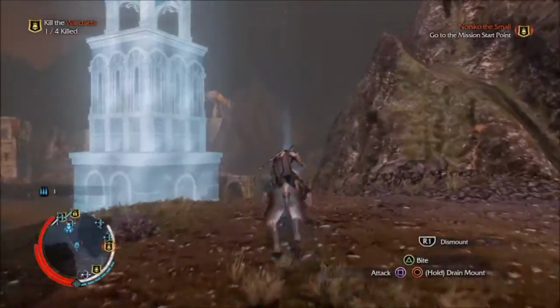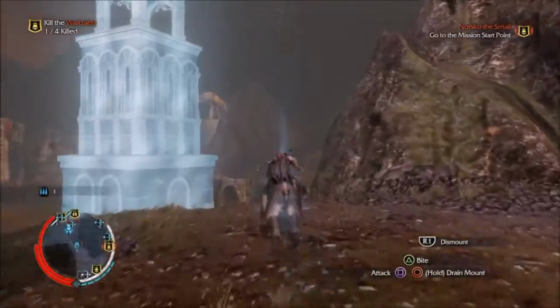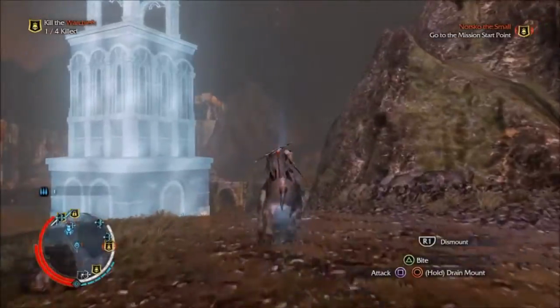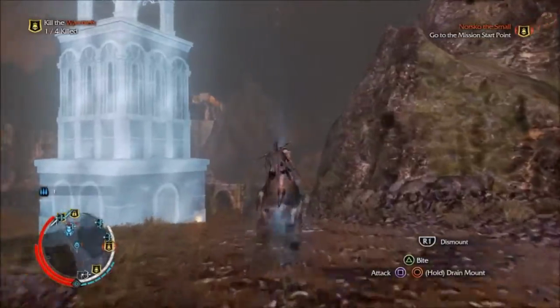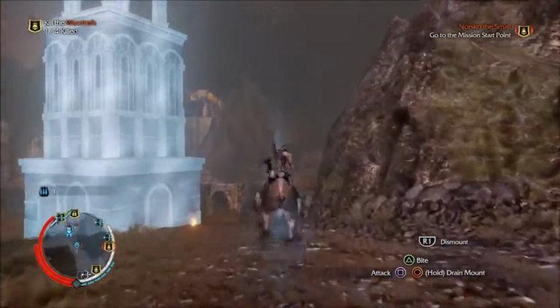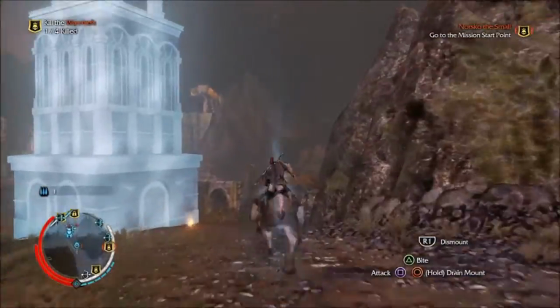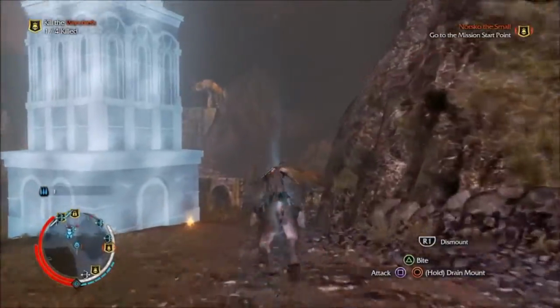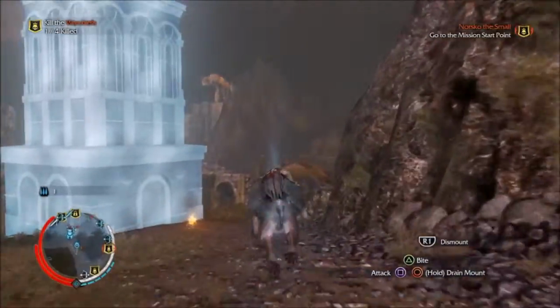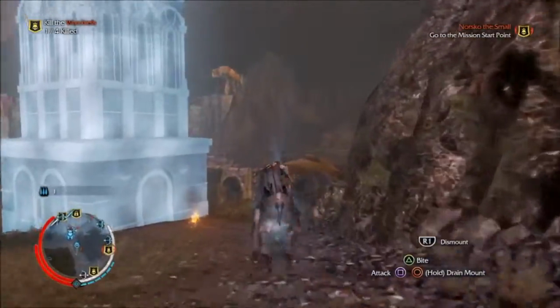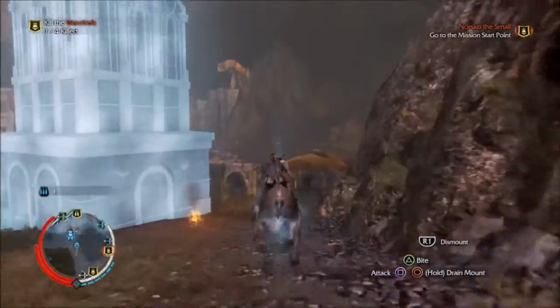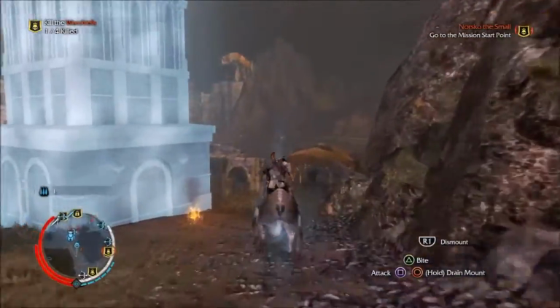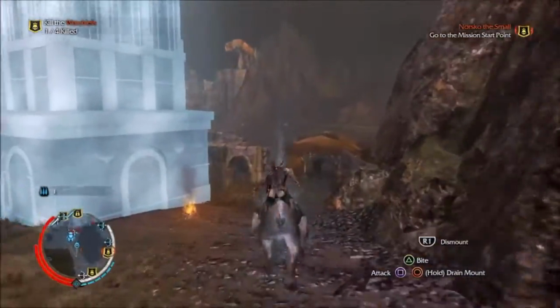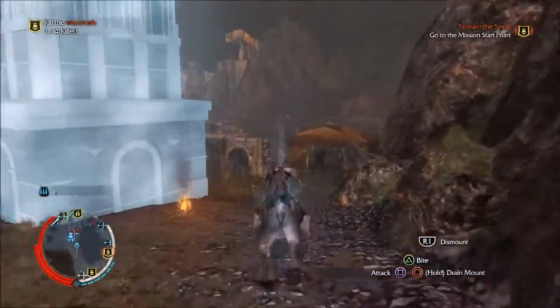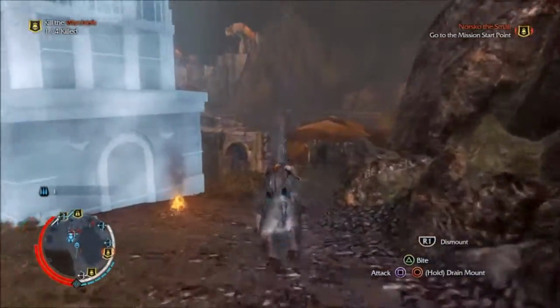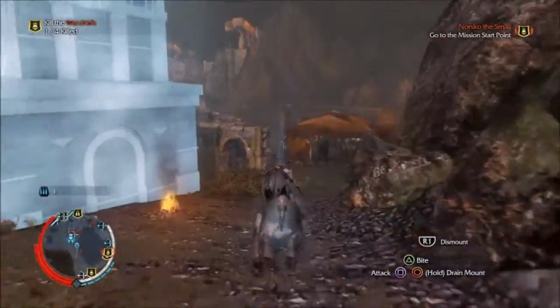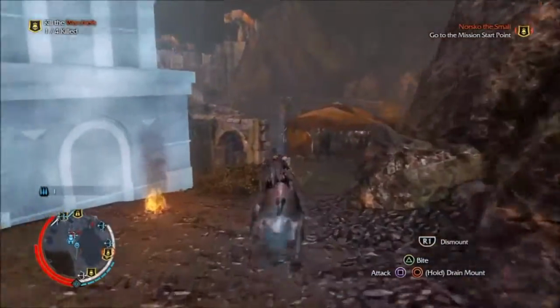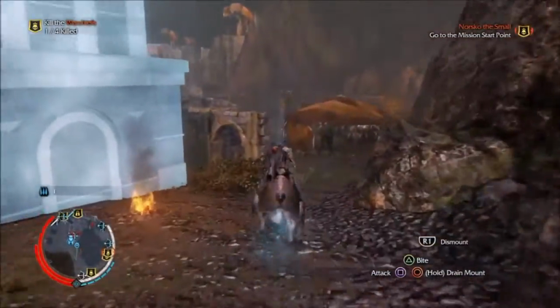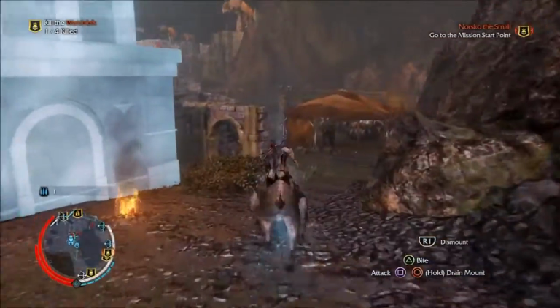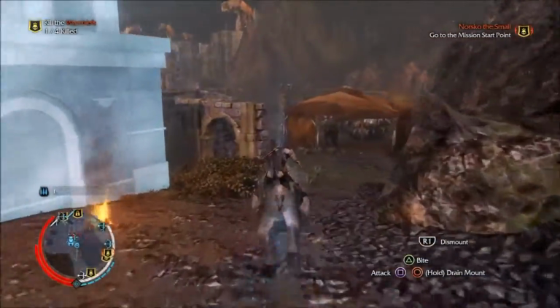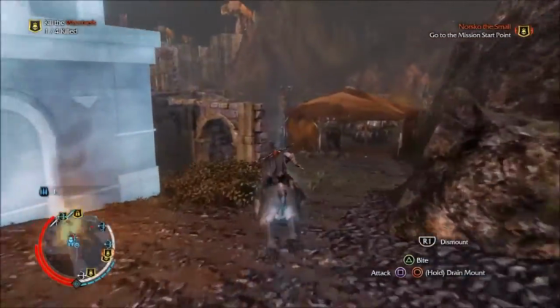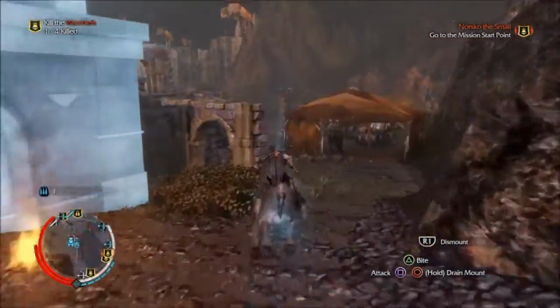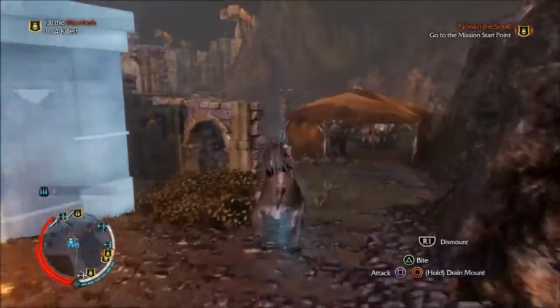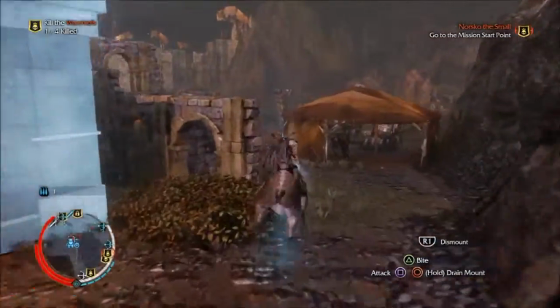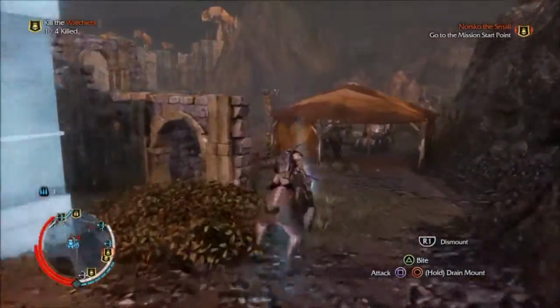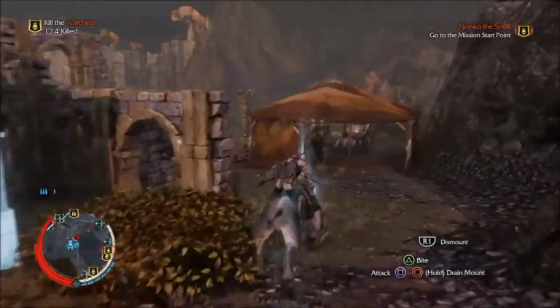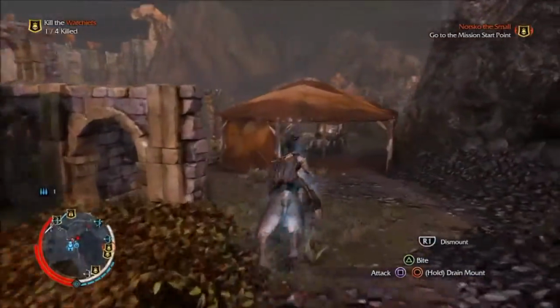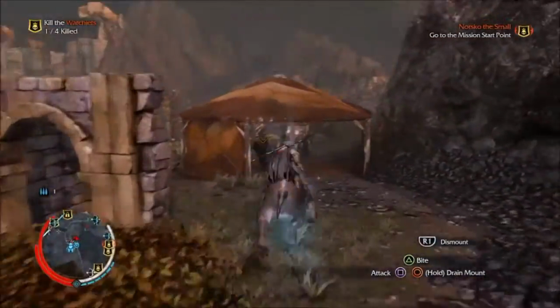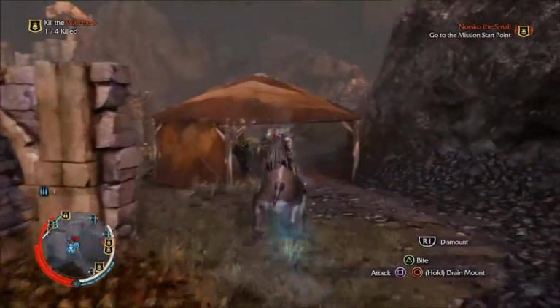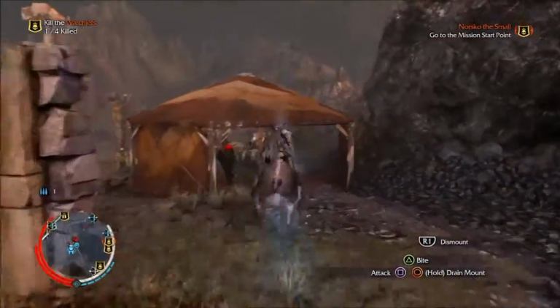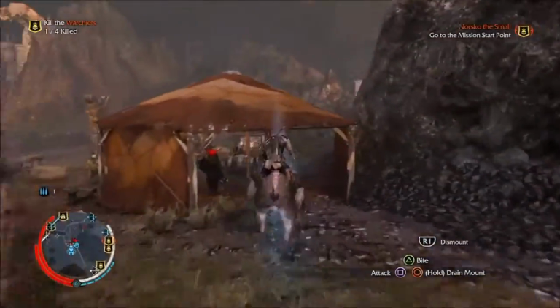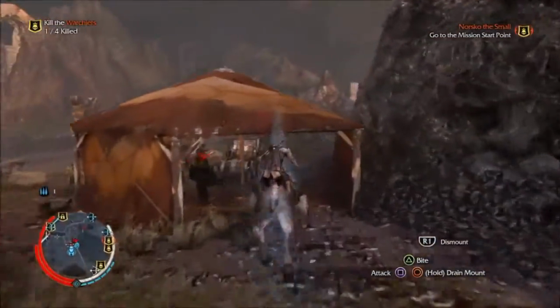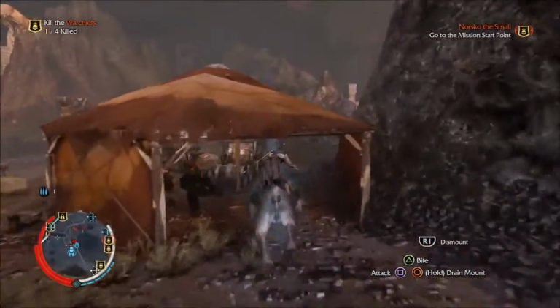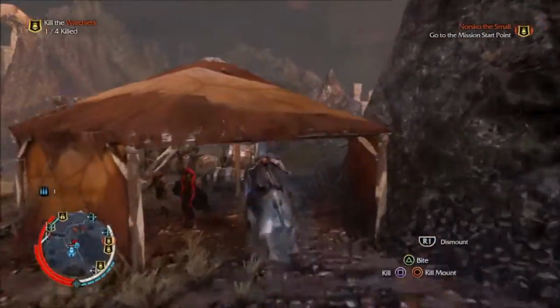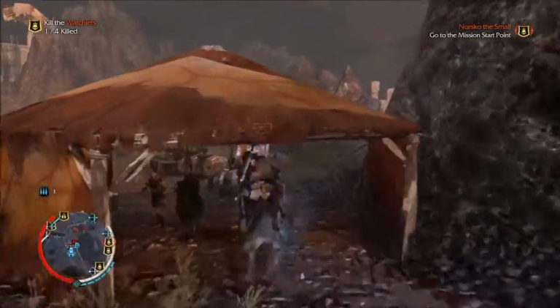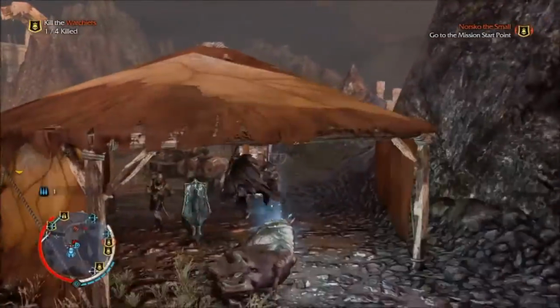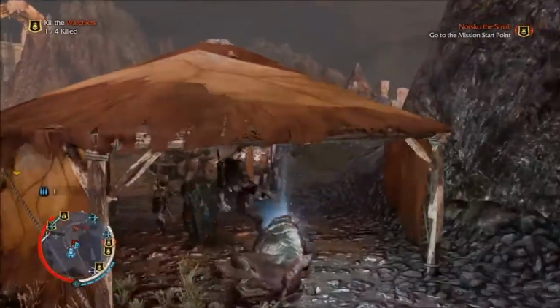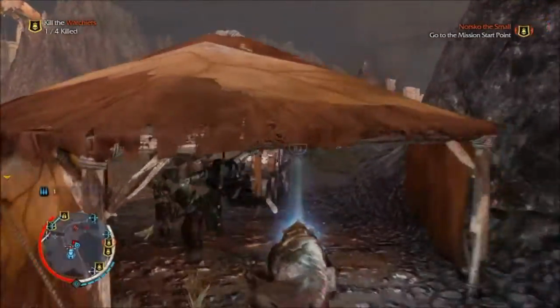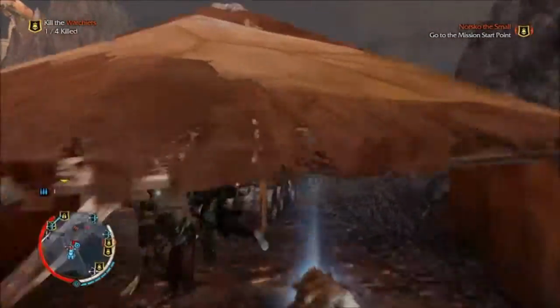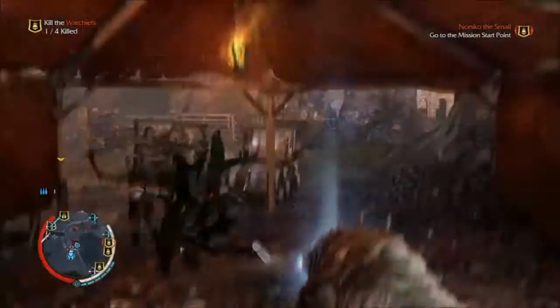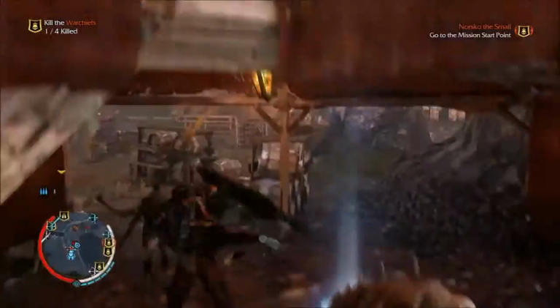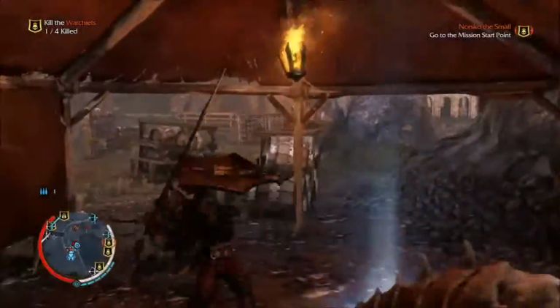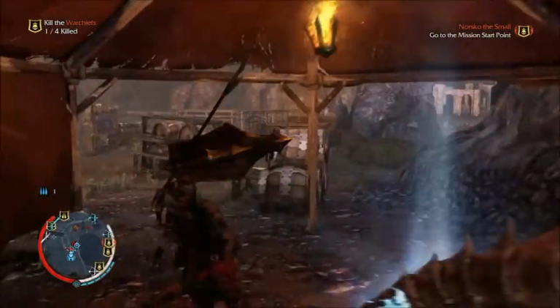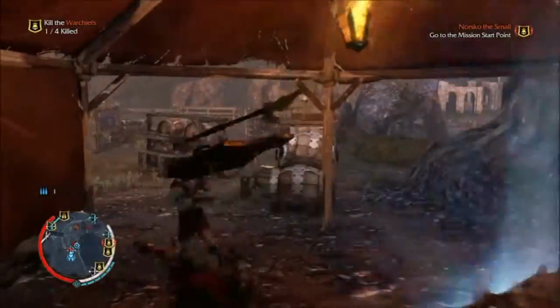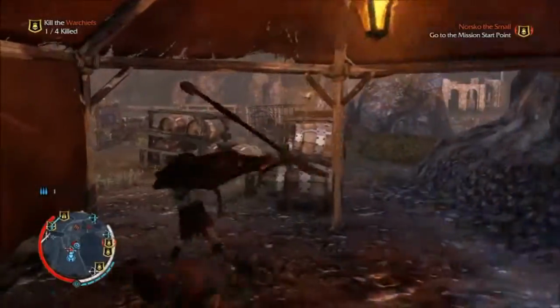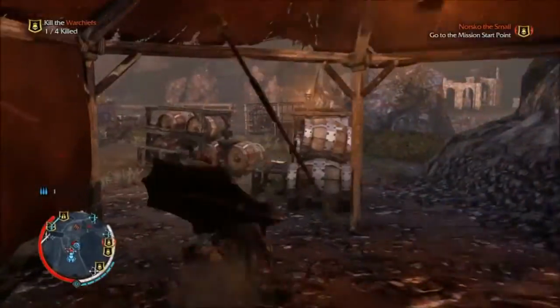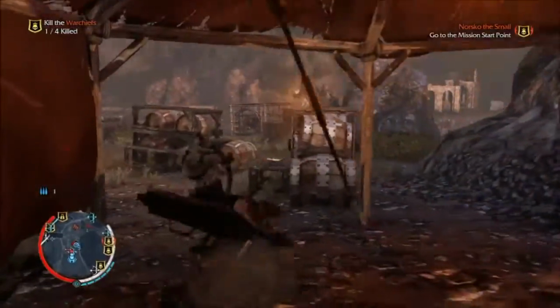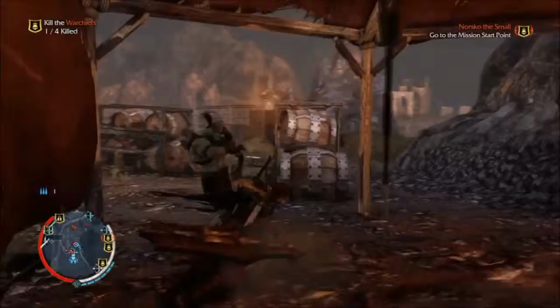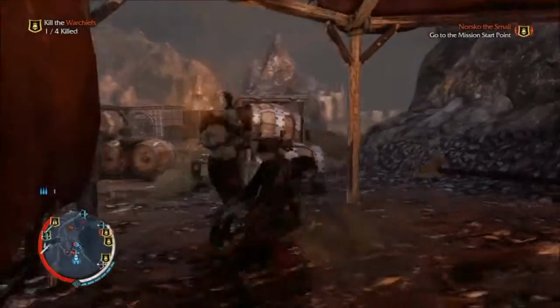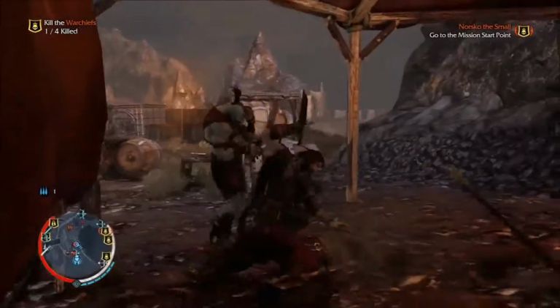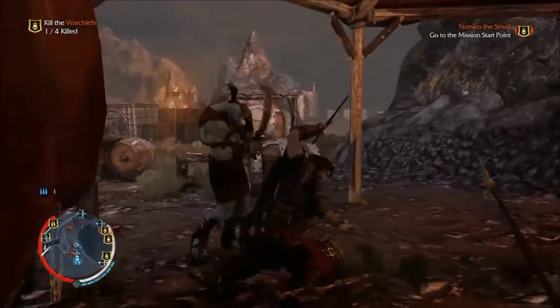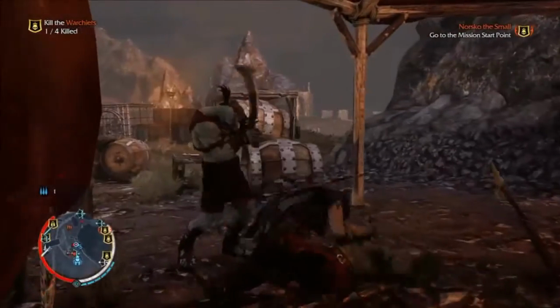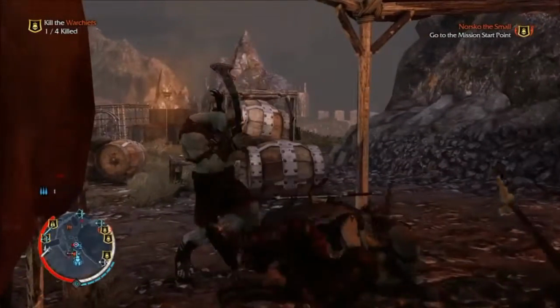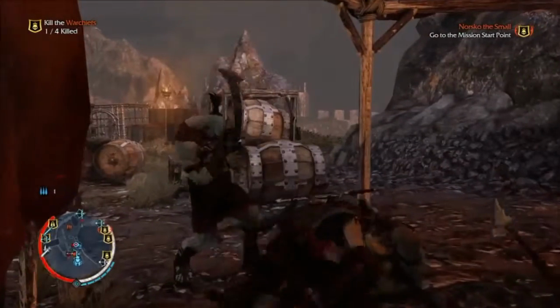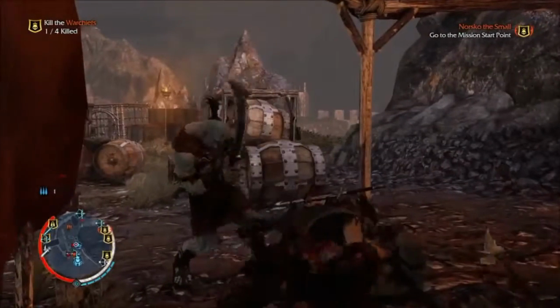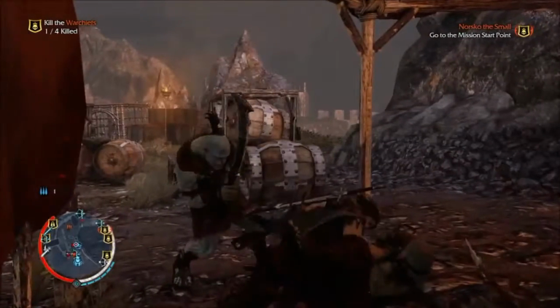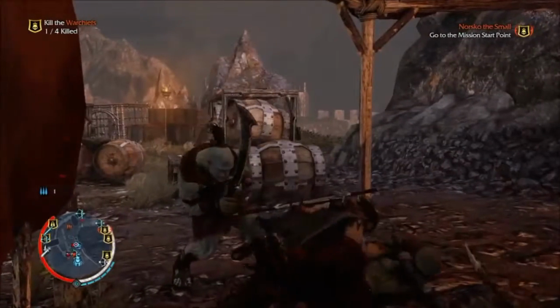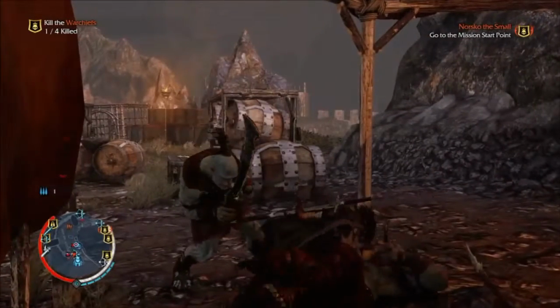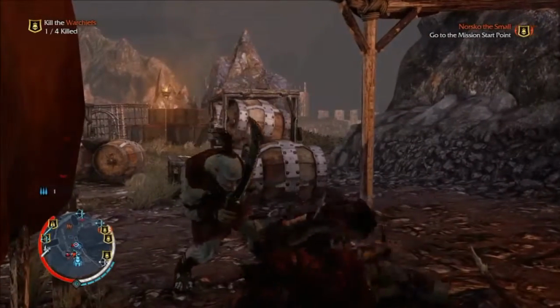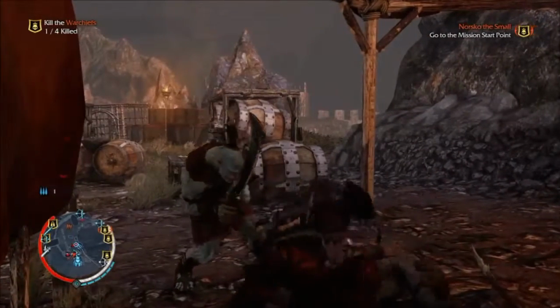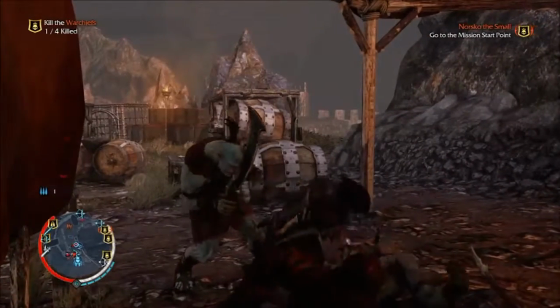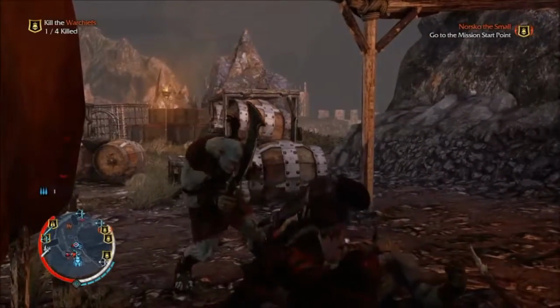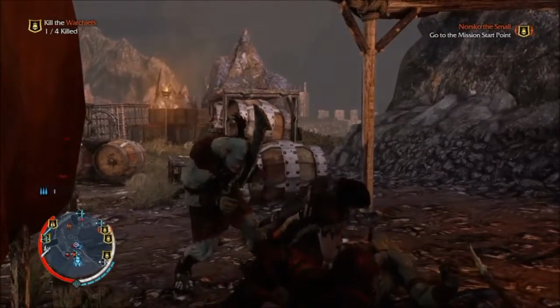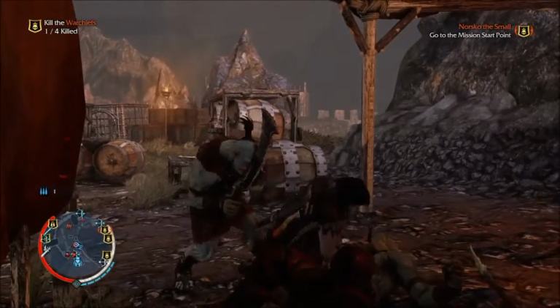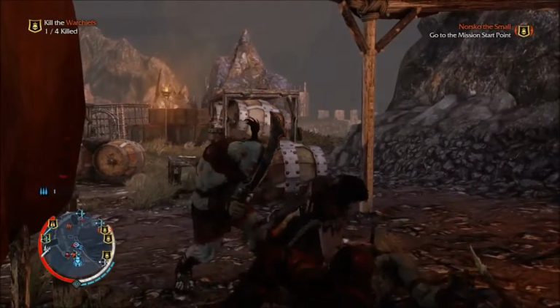Watch — death roll! See? Did you see that? I did the death roll on him. I wanted to do that again. So yeah — I jump, tackle them to the ground, and then I roll a little bit, and then I kill them. That's why I call it the death roll.